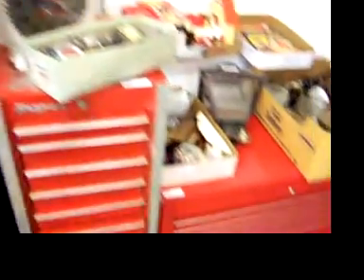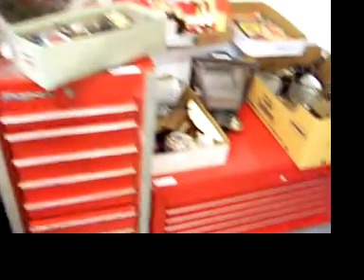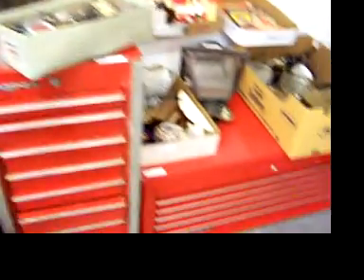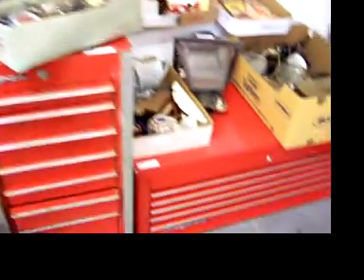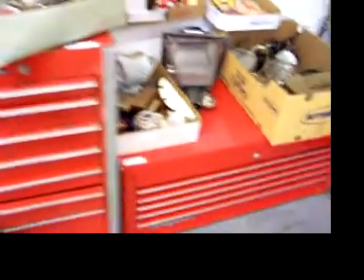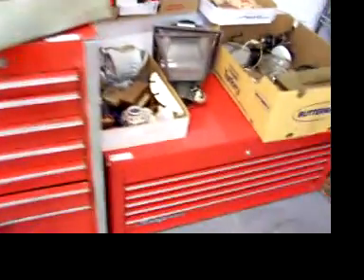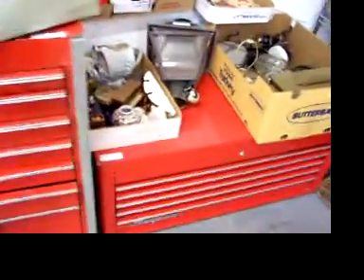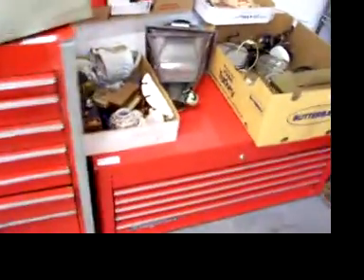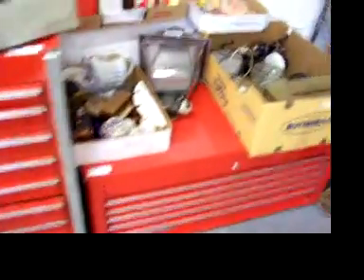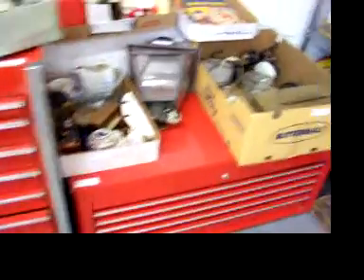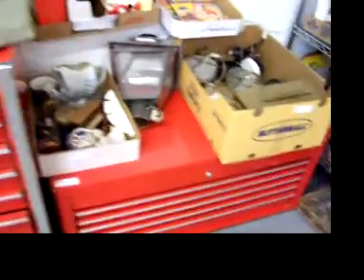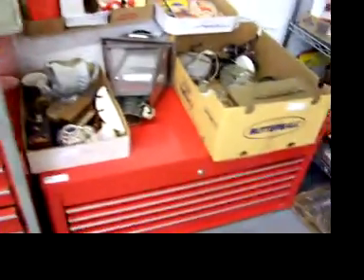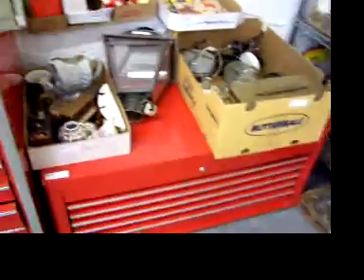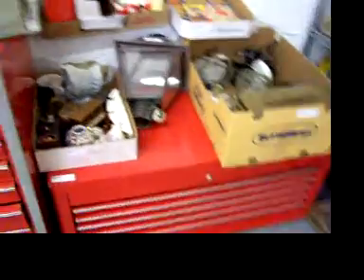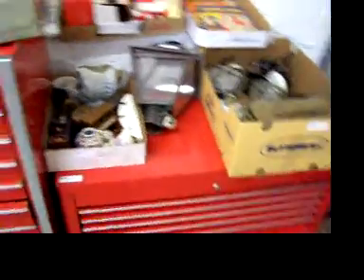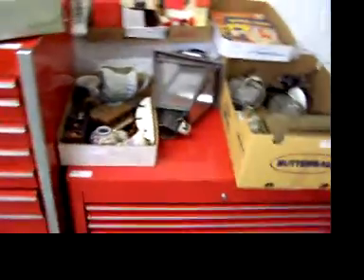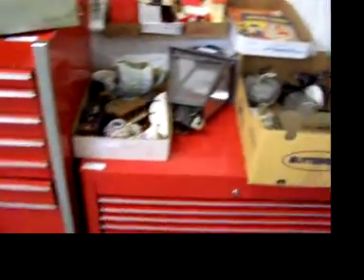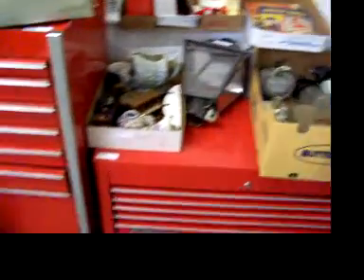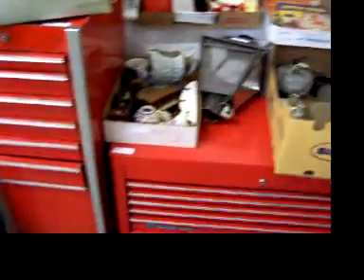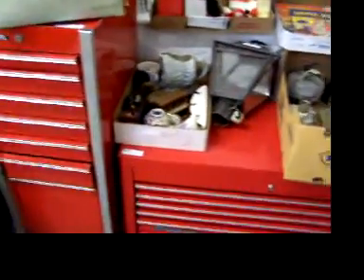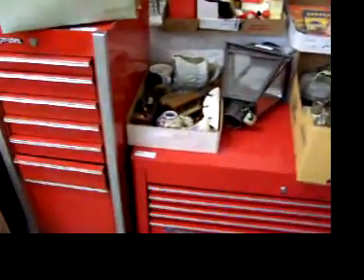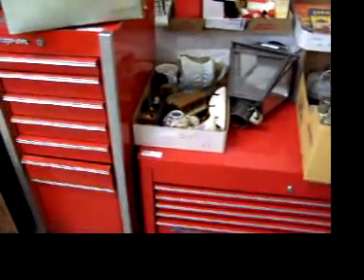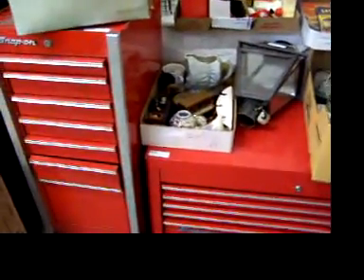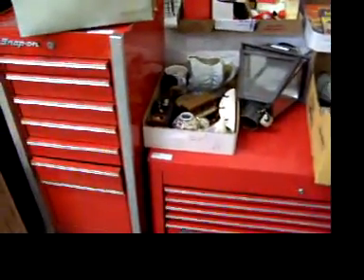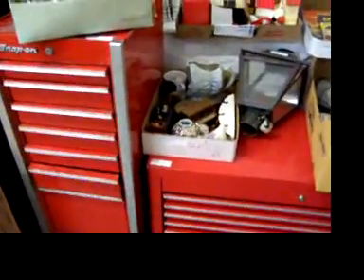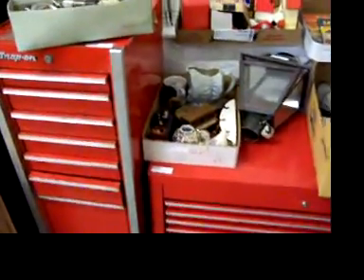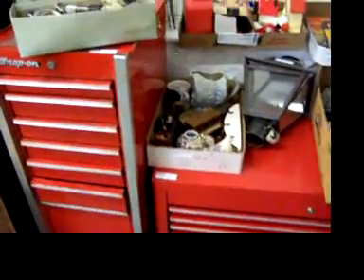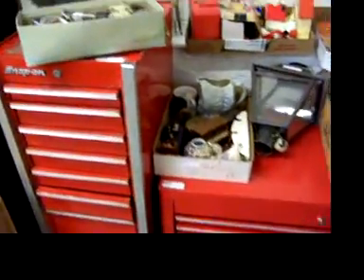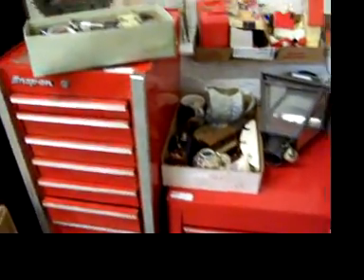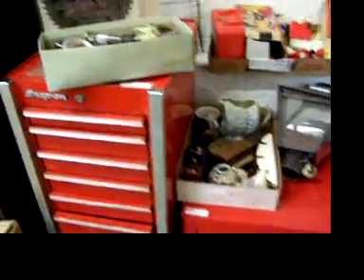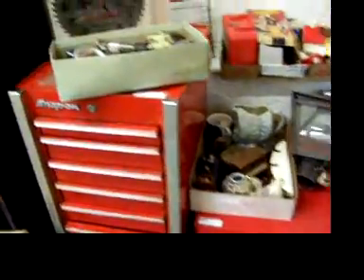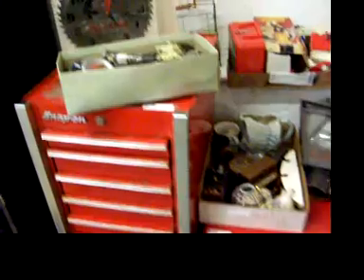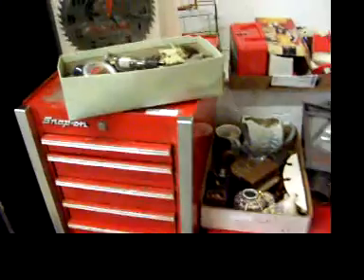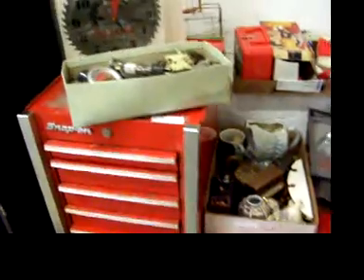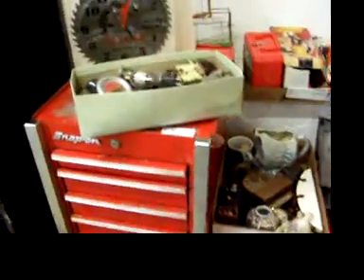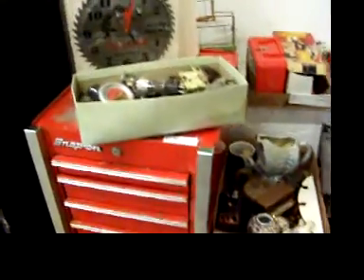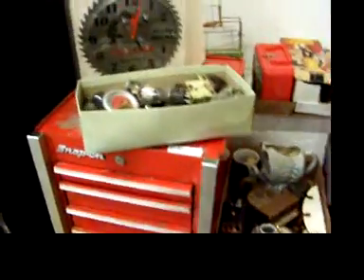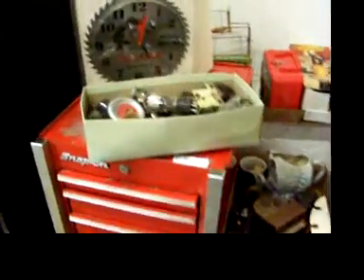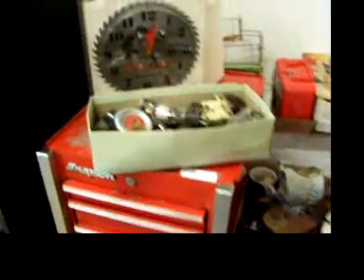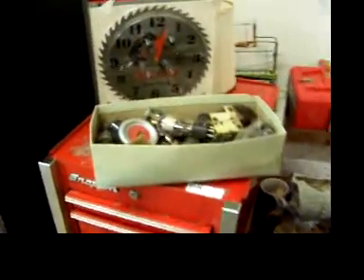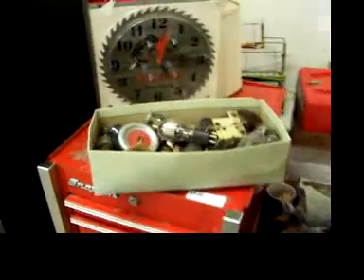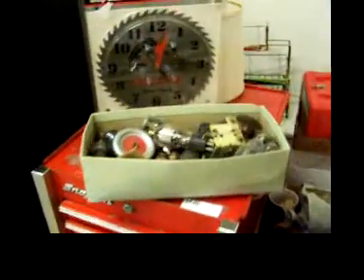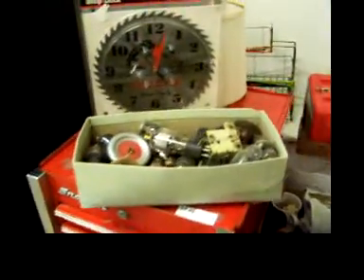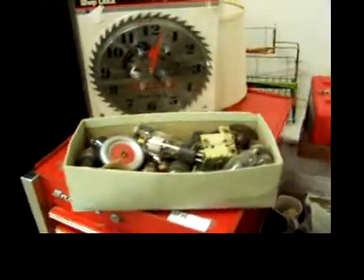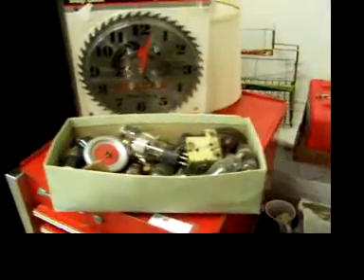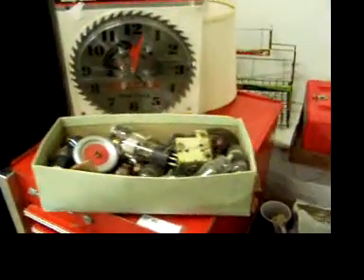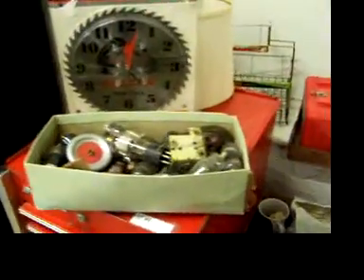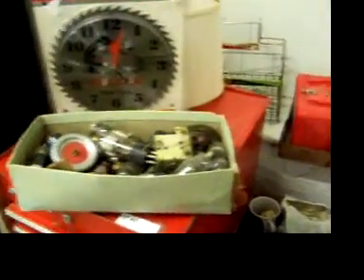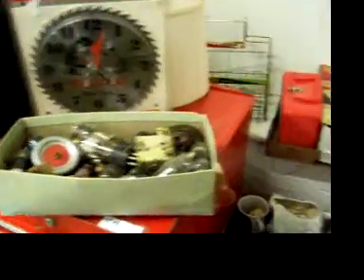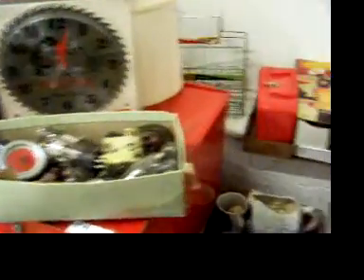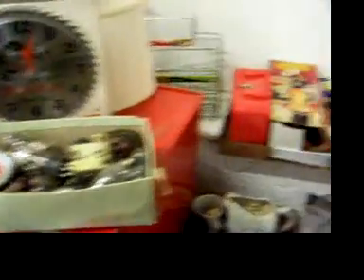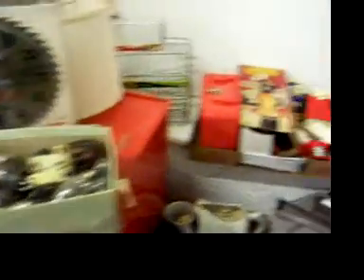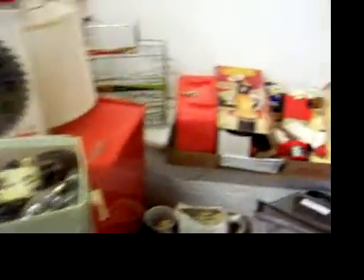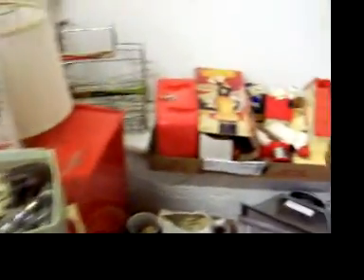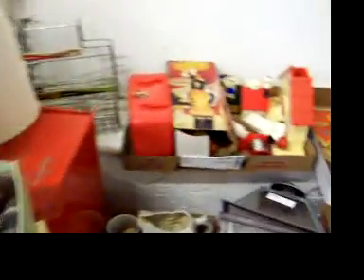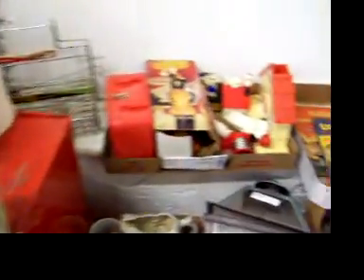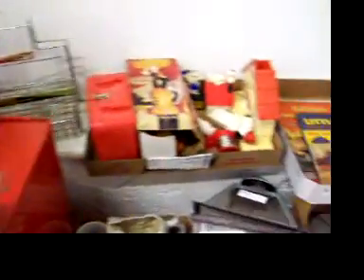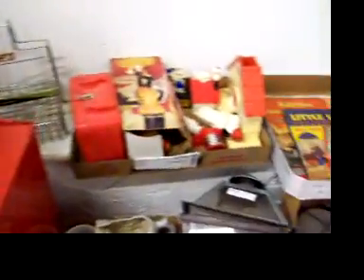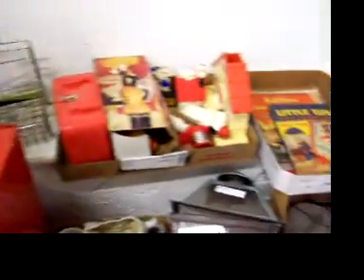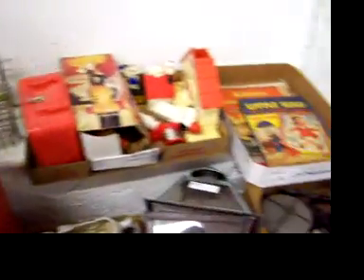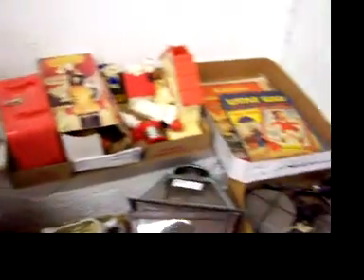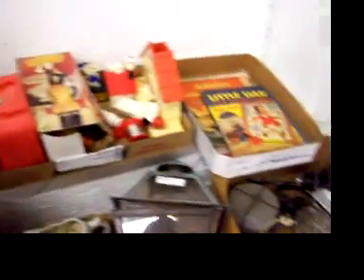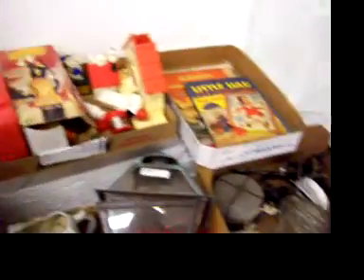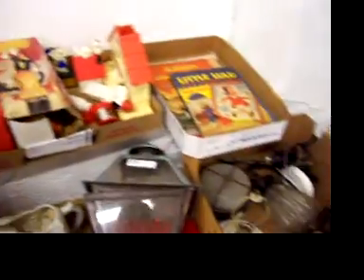A couple of Snap-on toolboxes — nice, heavy duty and heavy. Some radio tubes, Snoopy's.